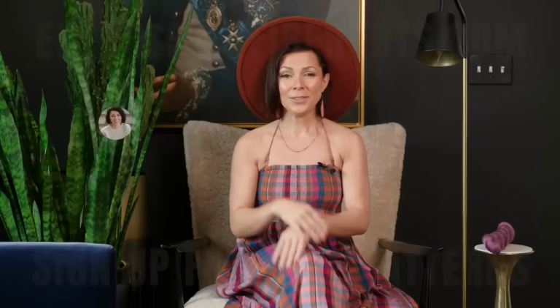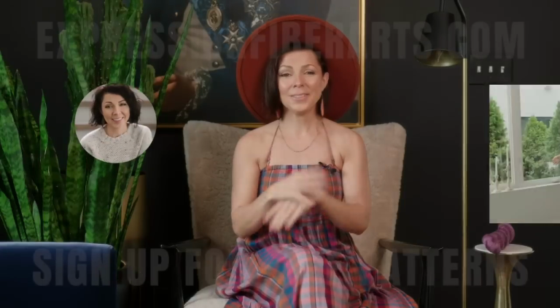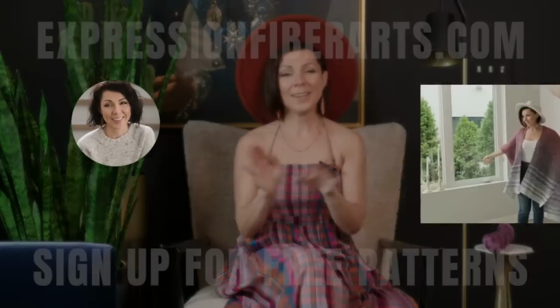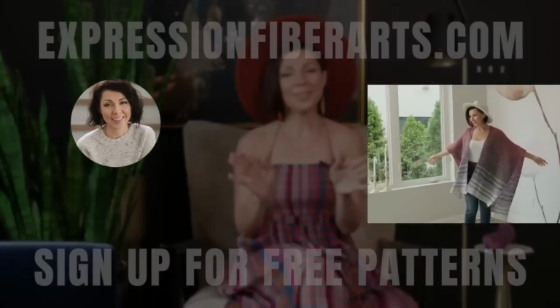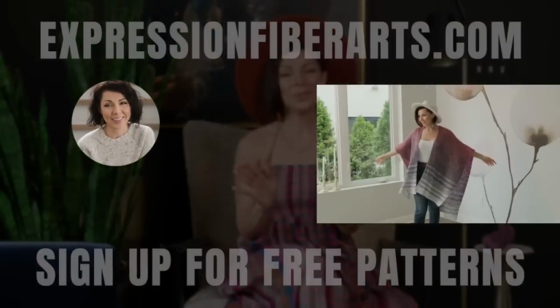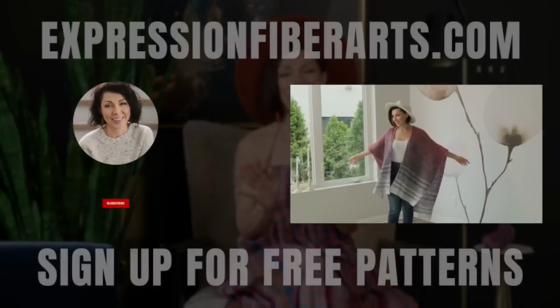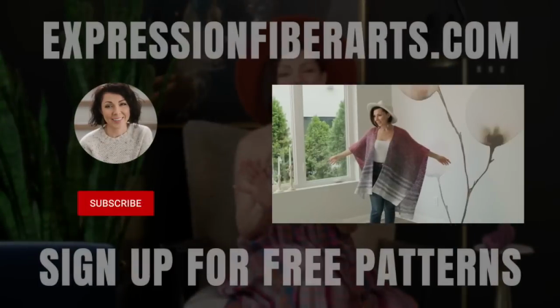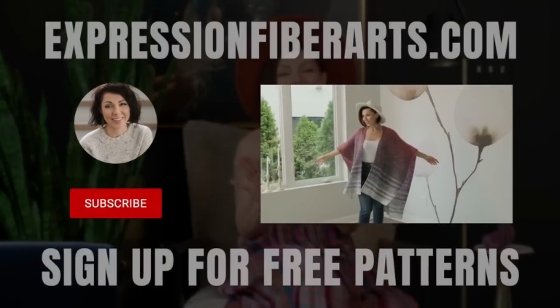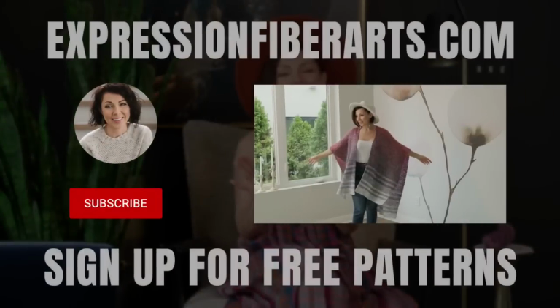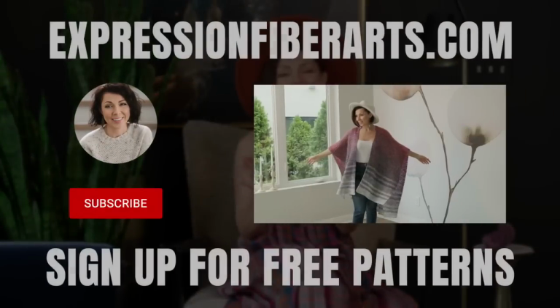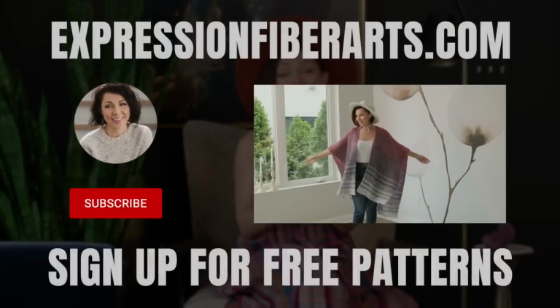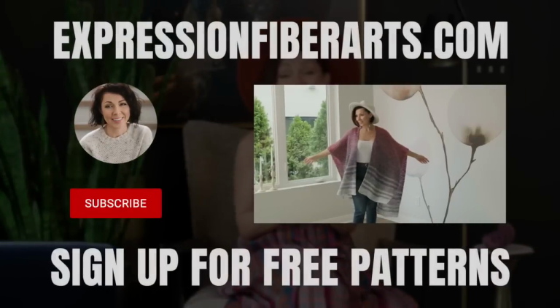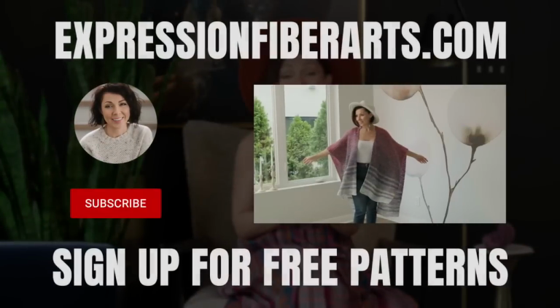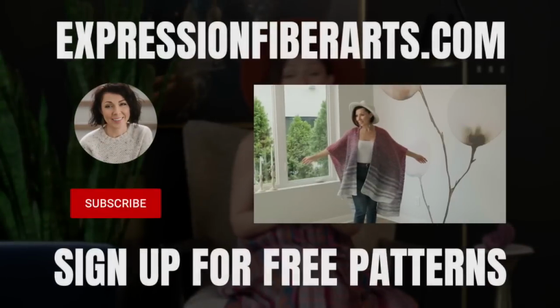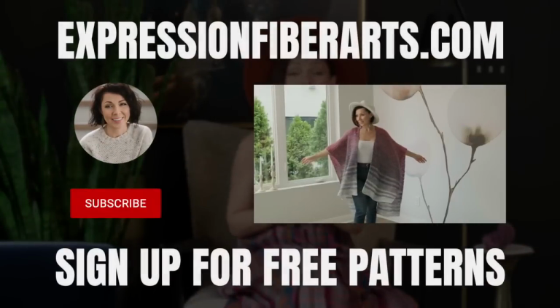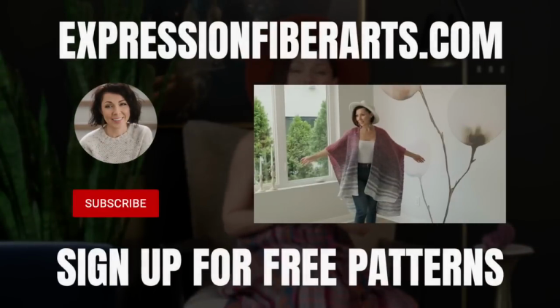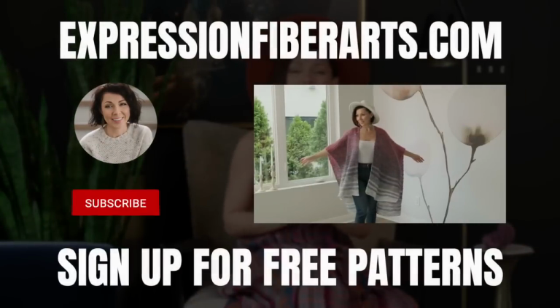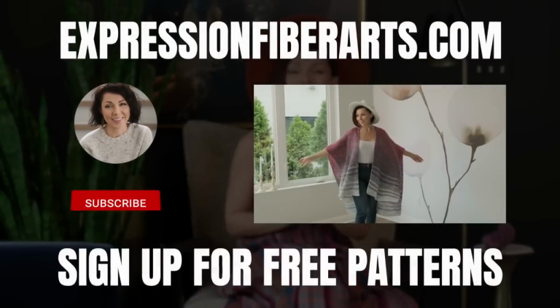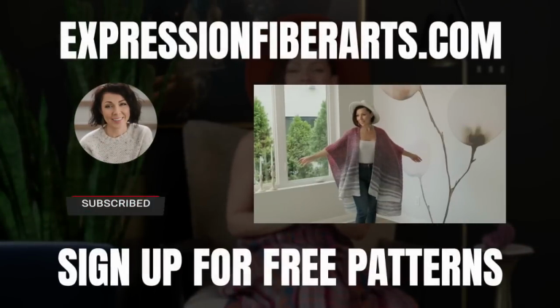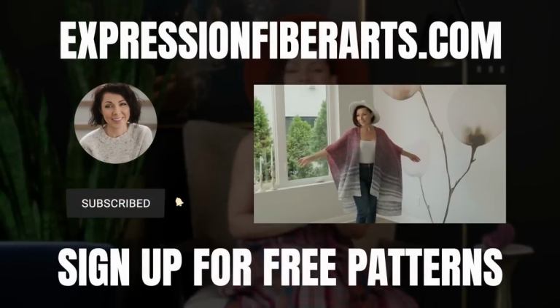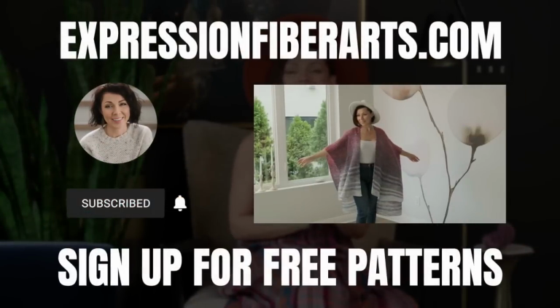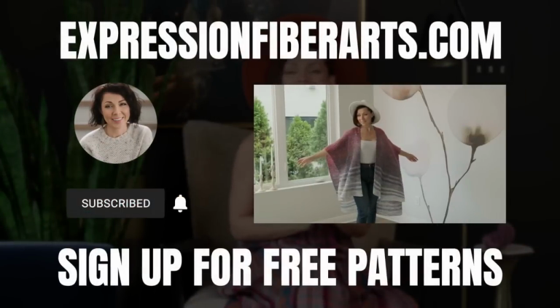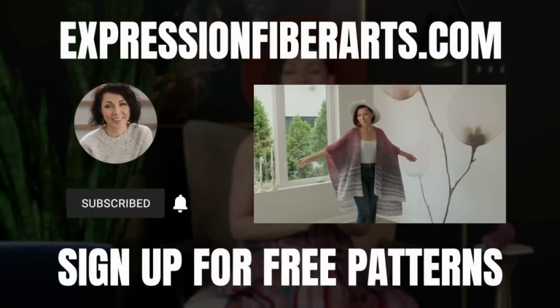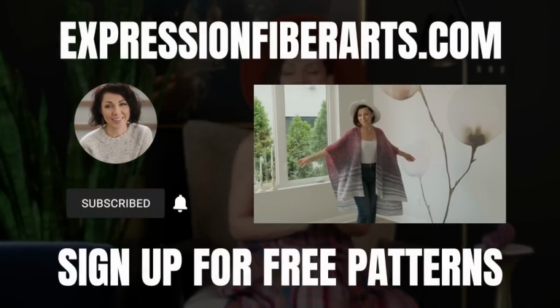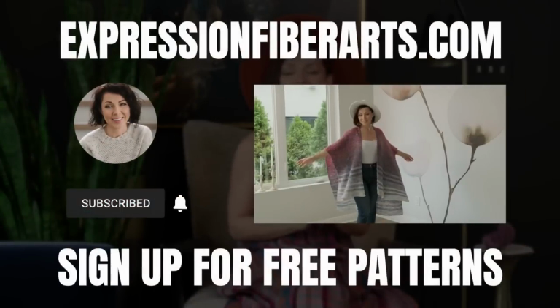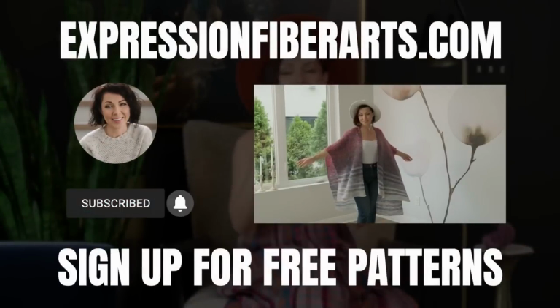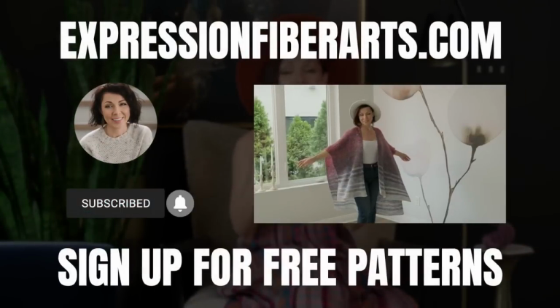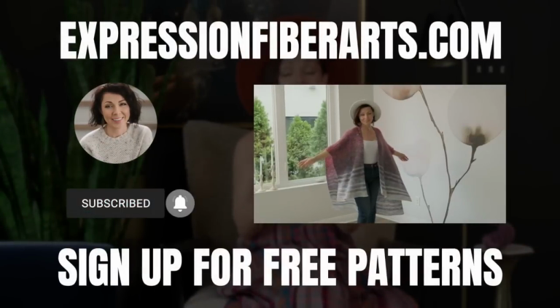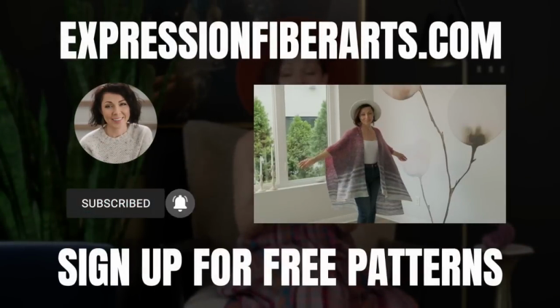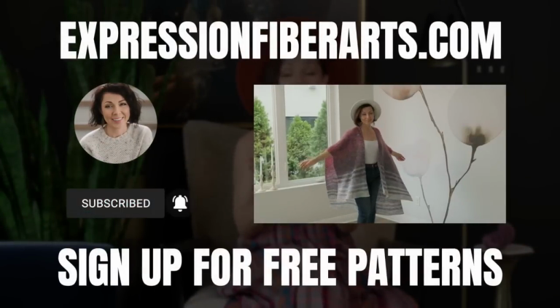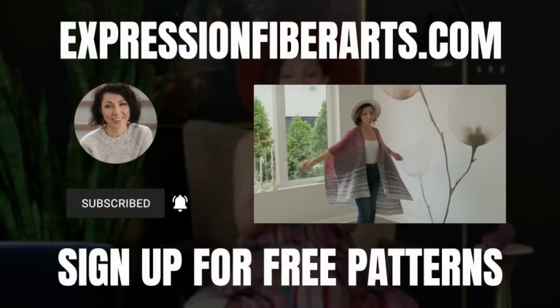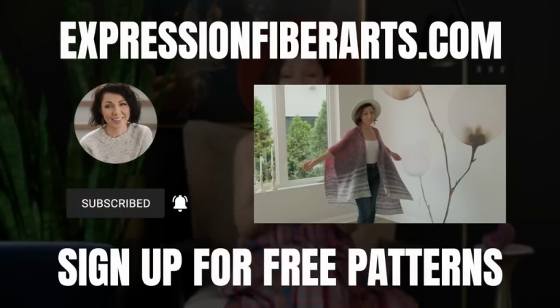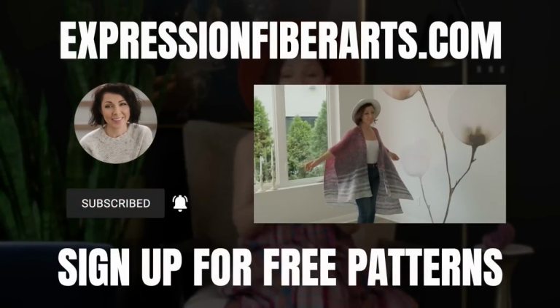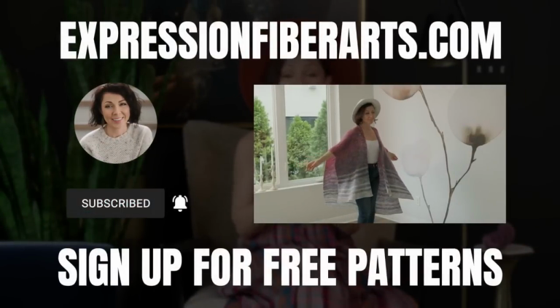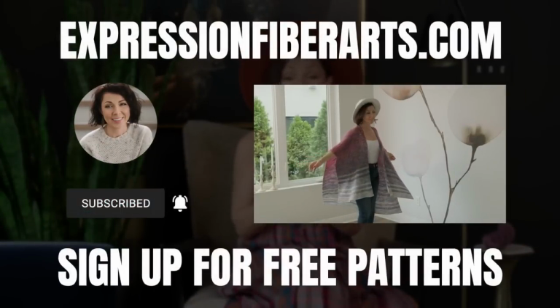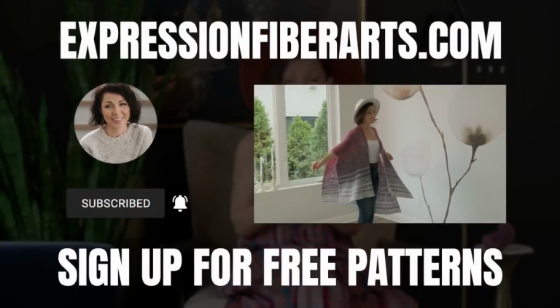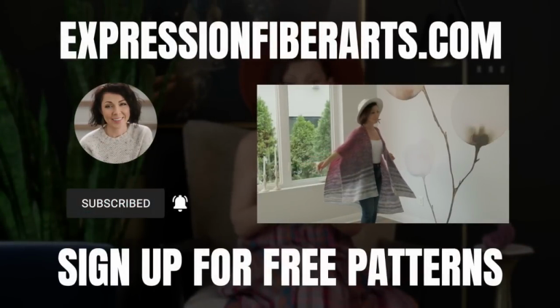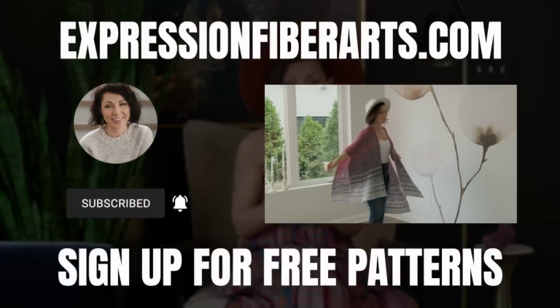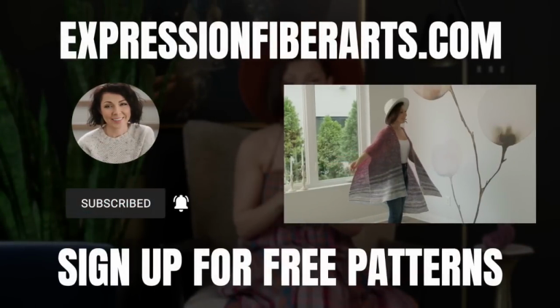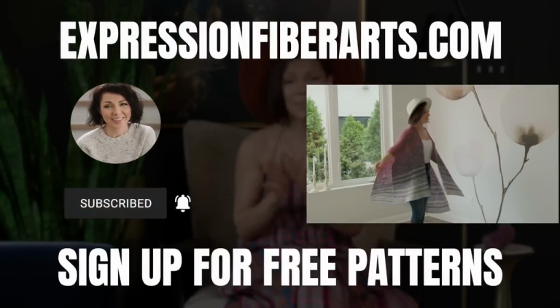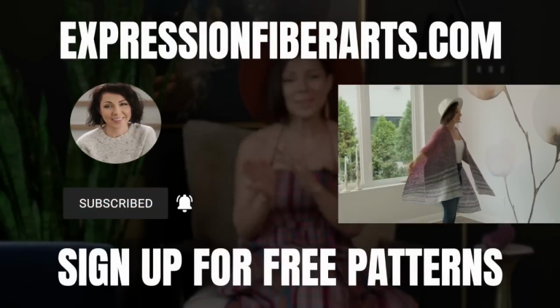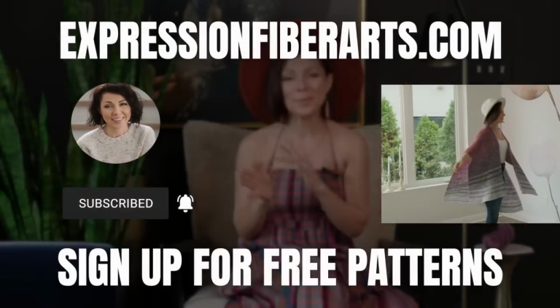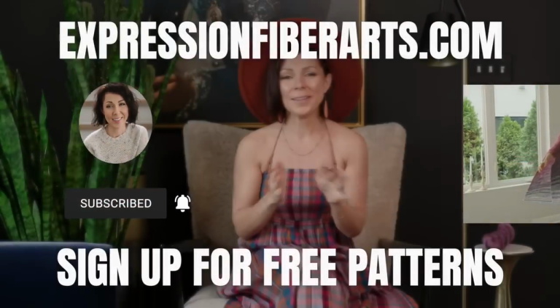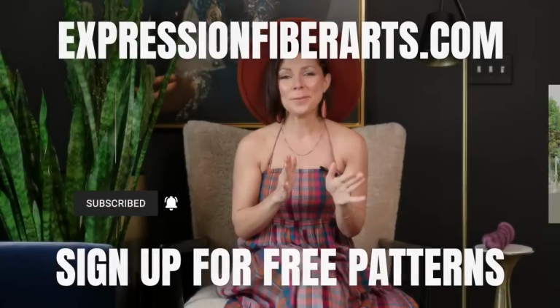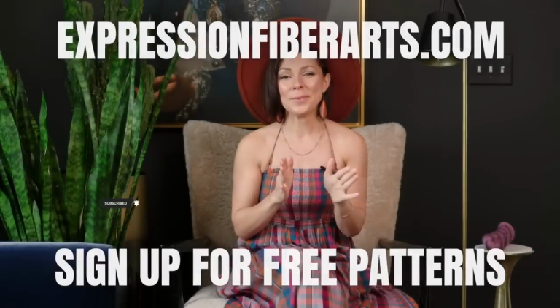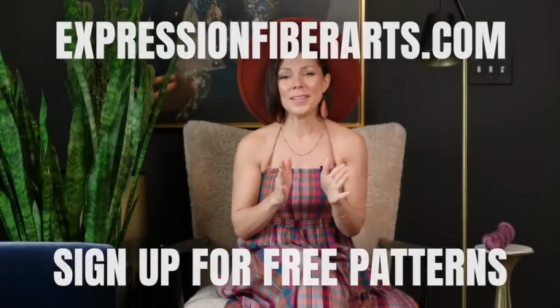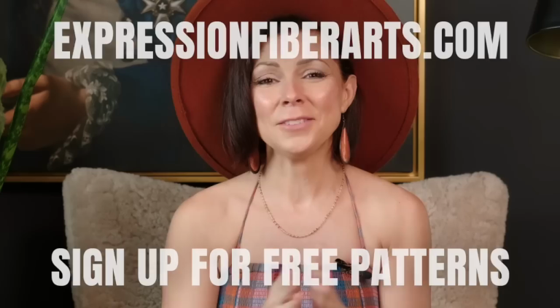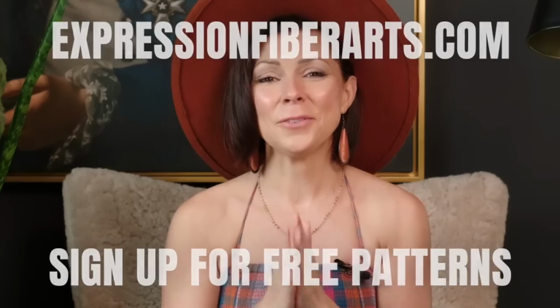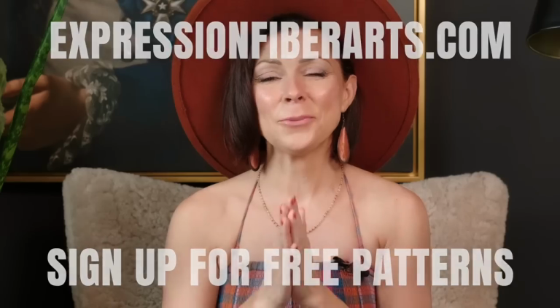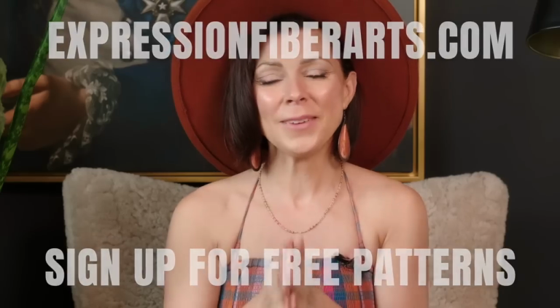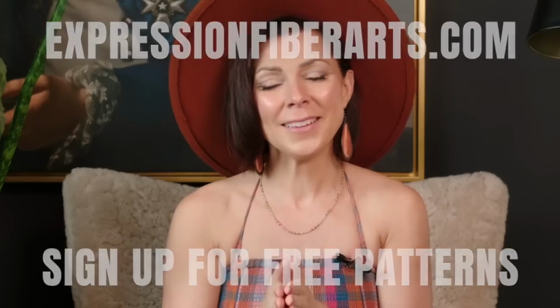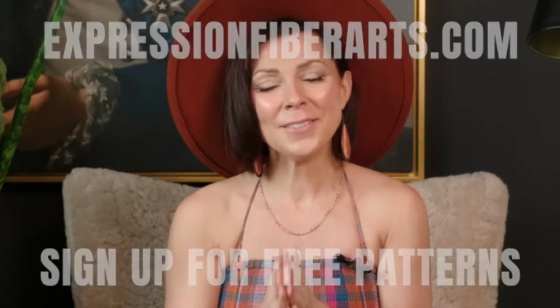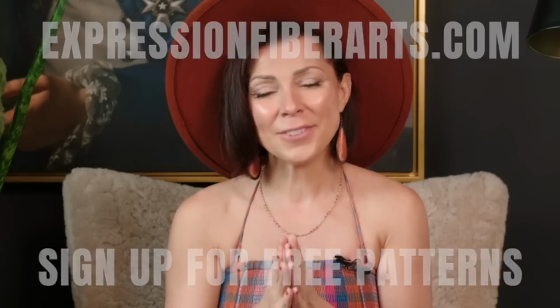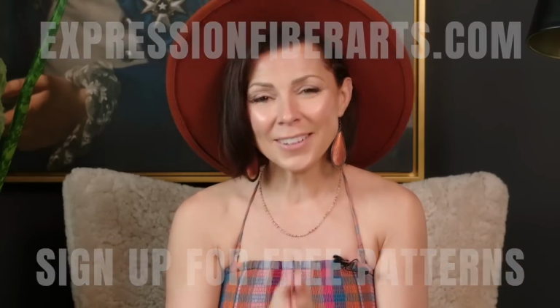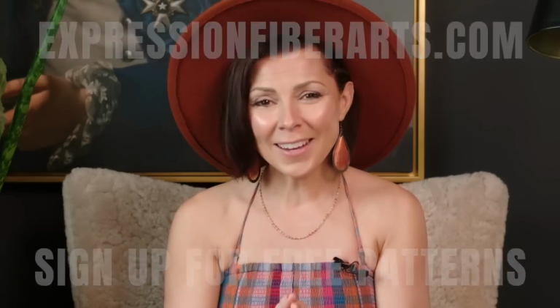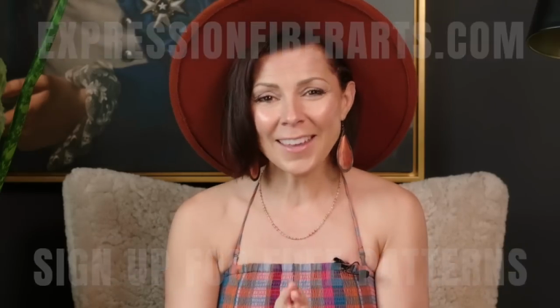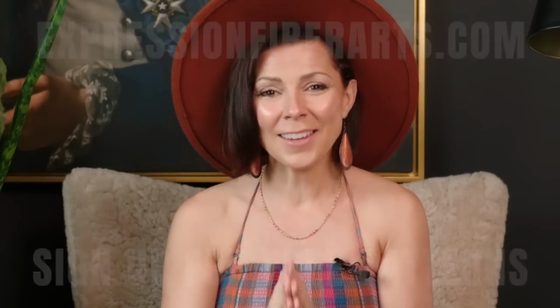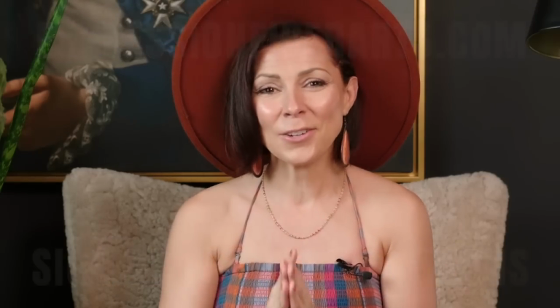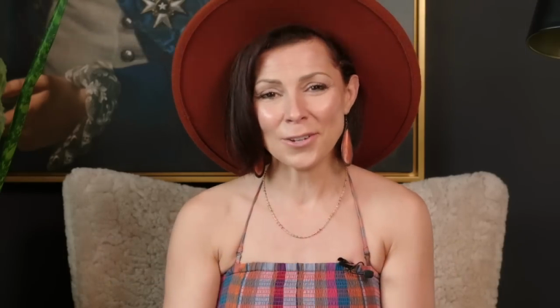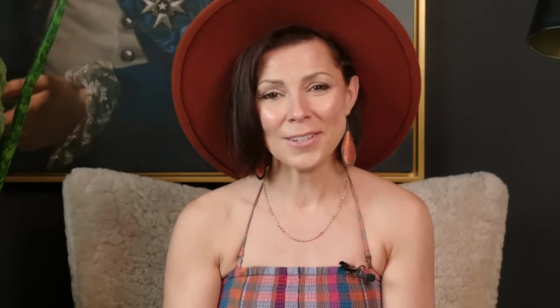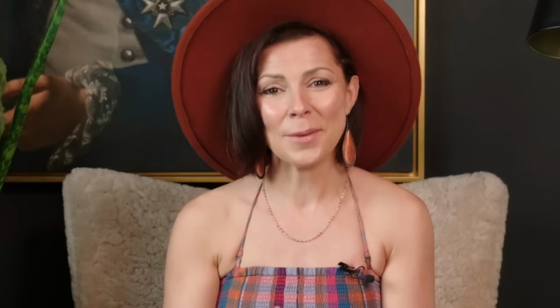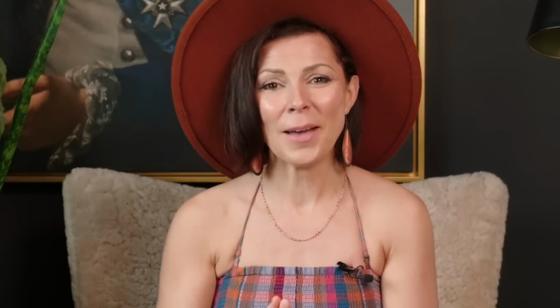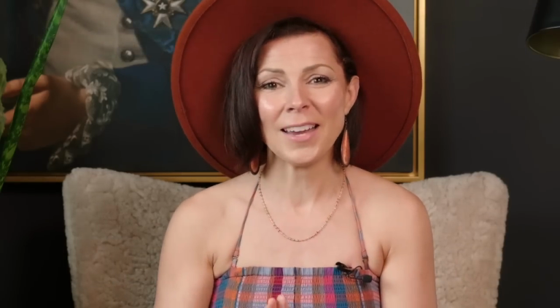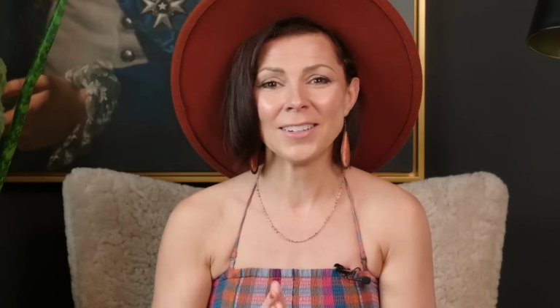You can download the pattern at expressionfiberarts.com. And while you're there, be sure to sign up for email updates for weekly free knit and crochet patterns.